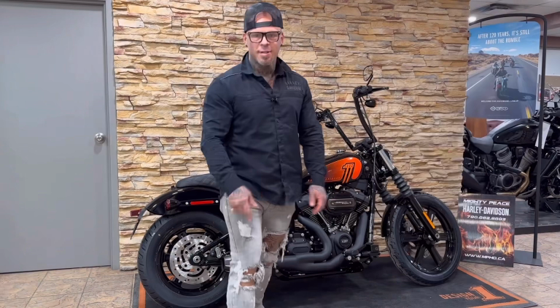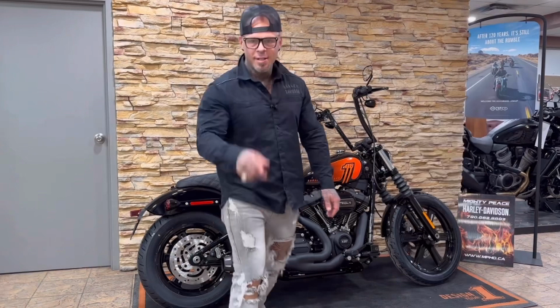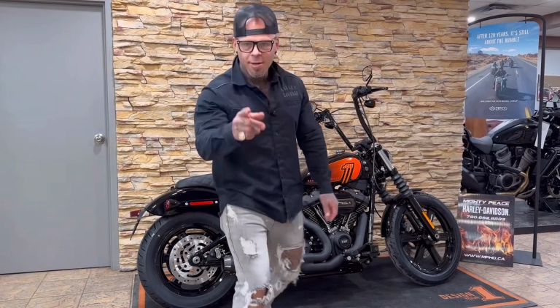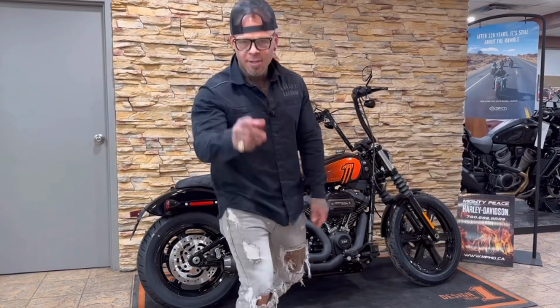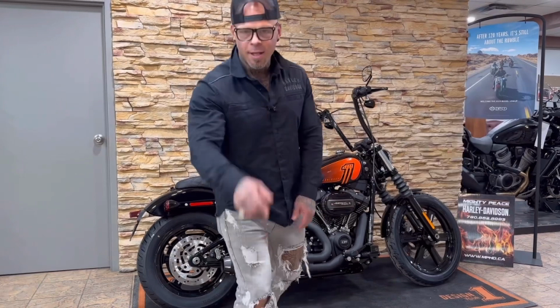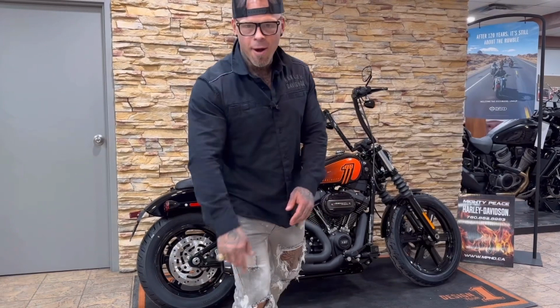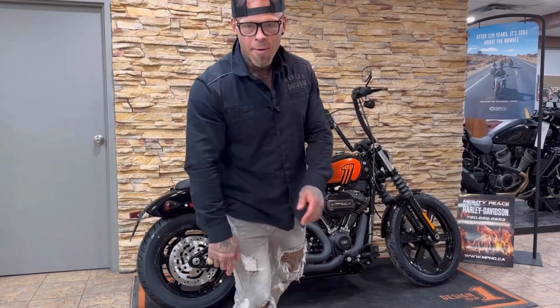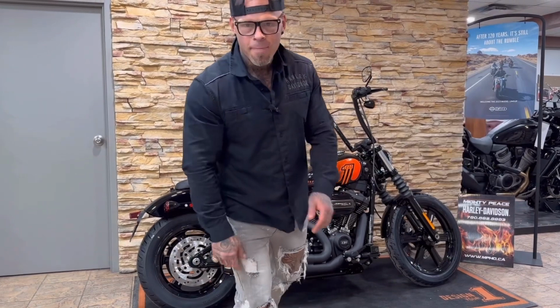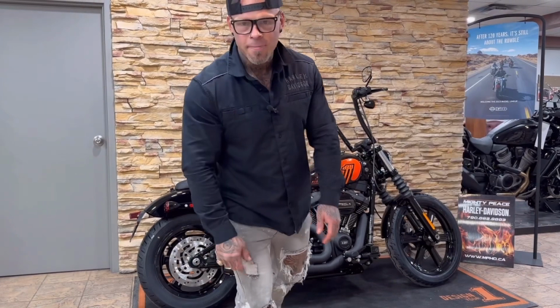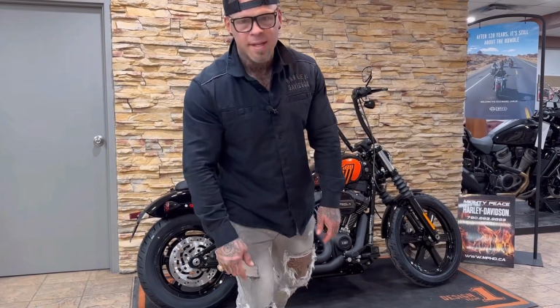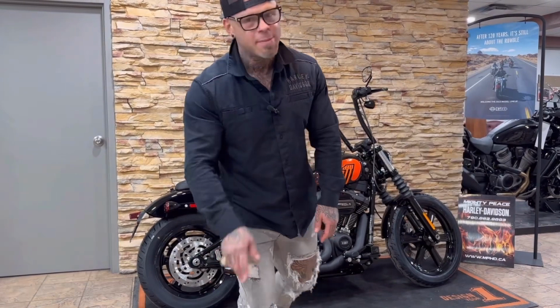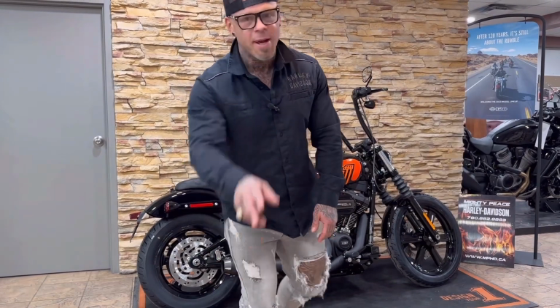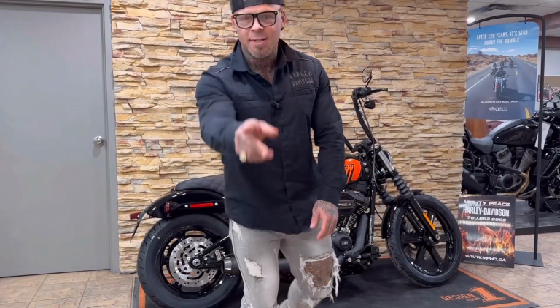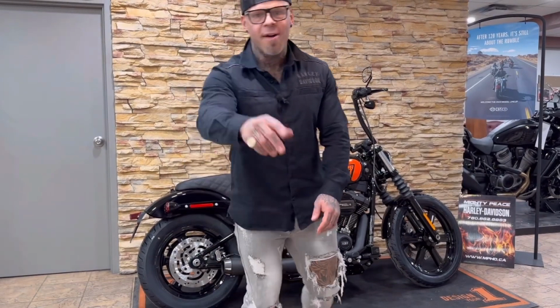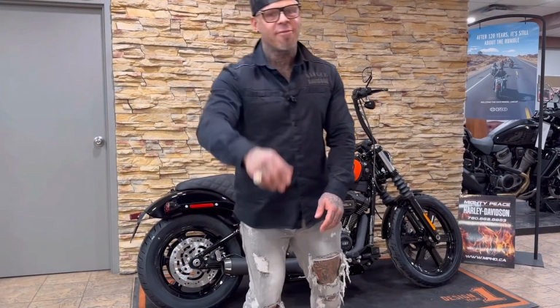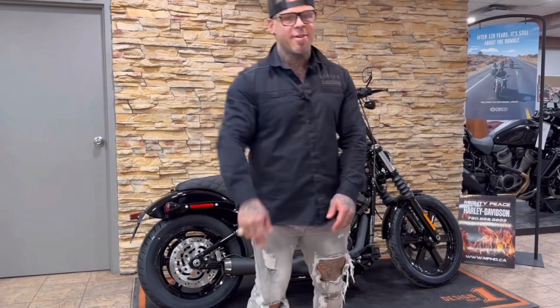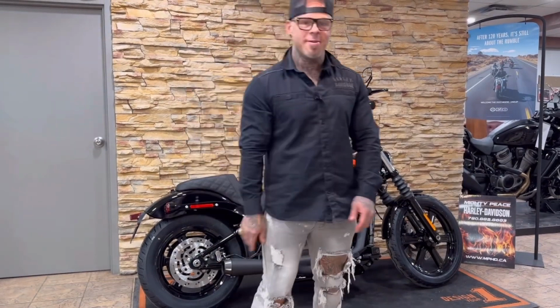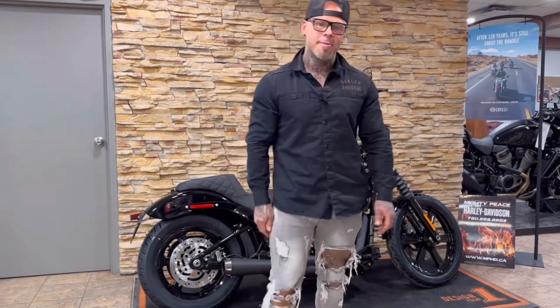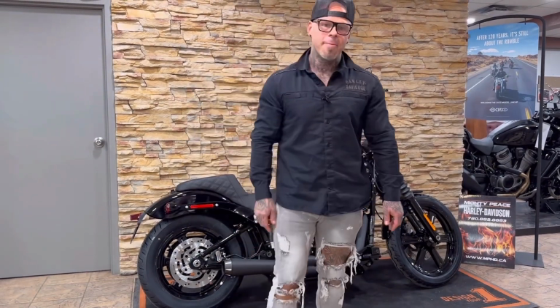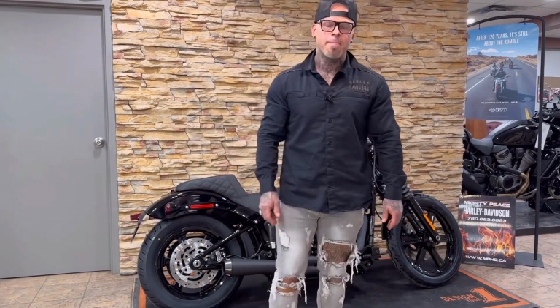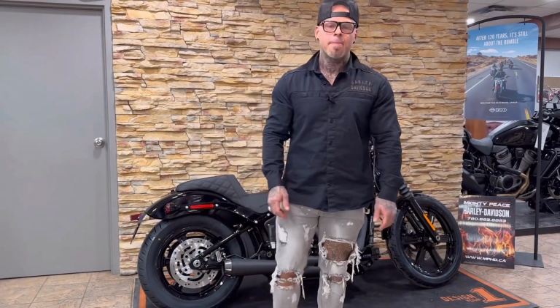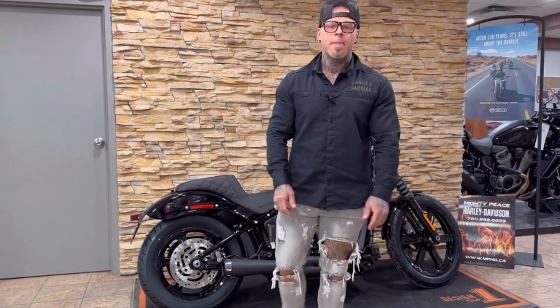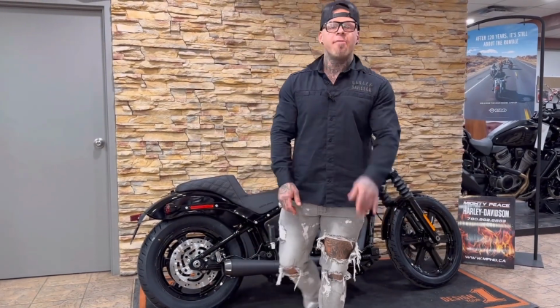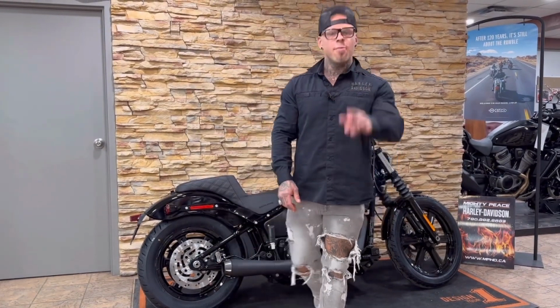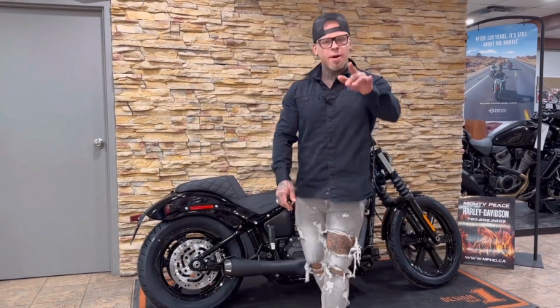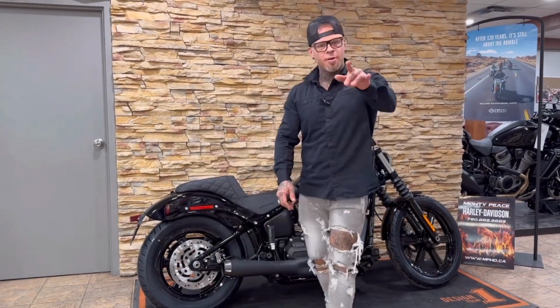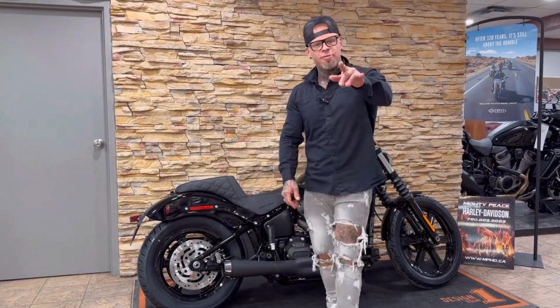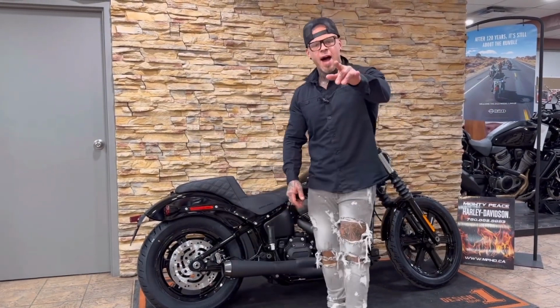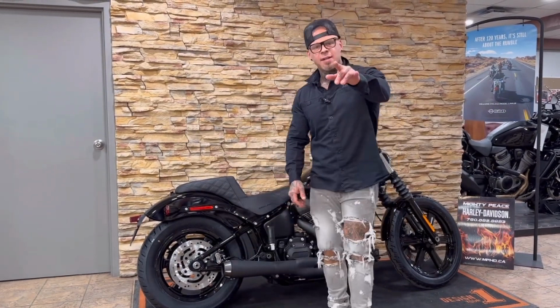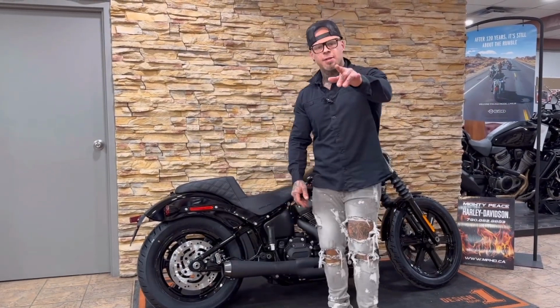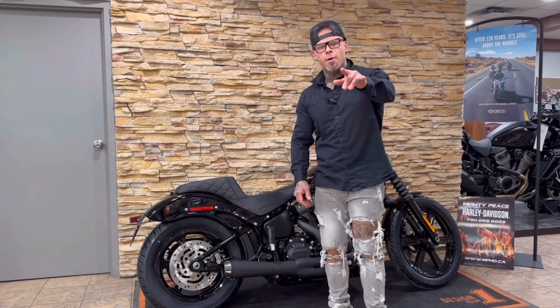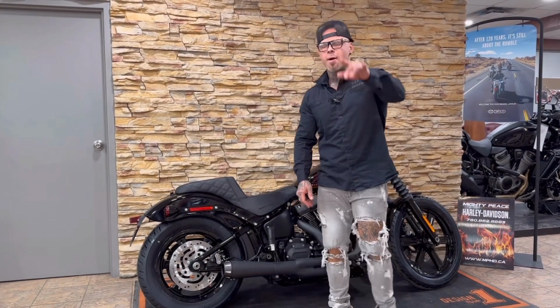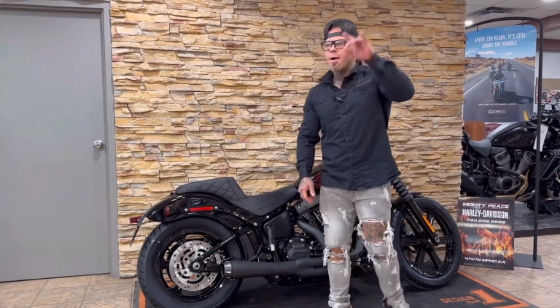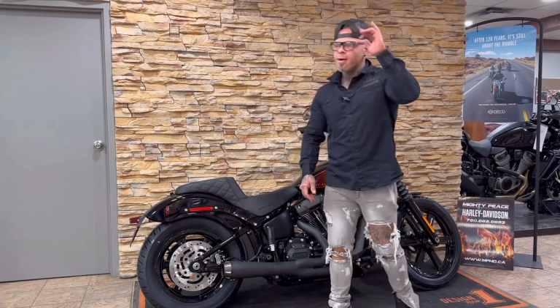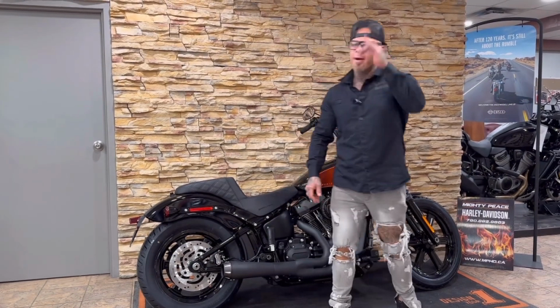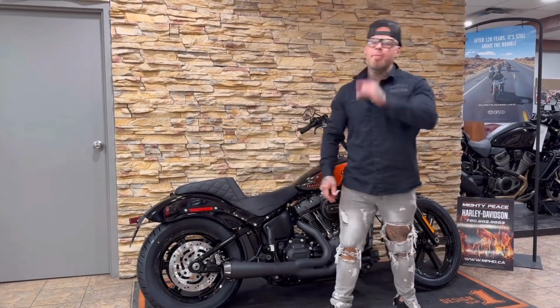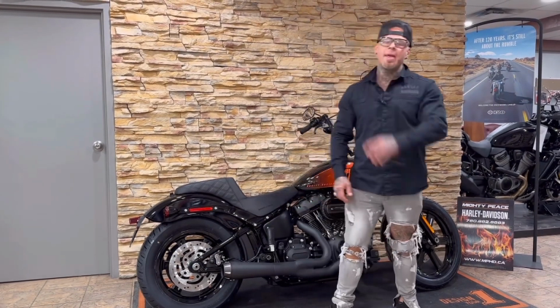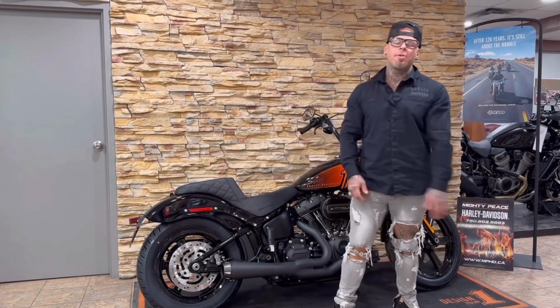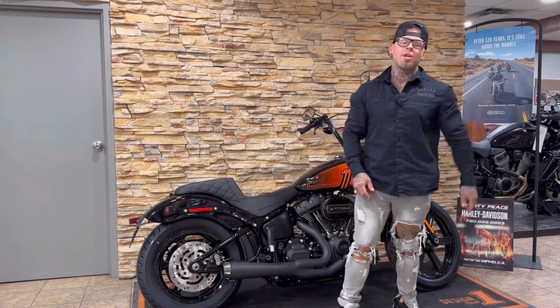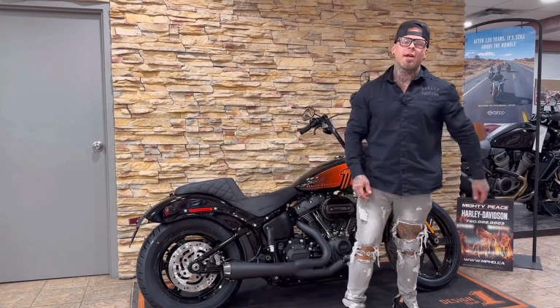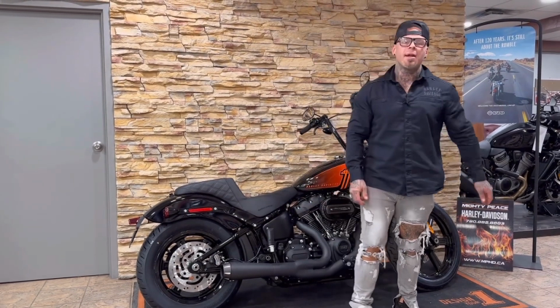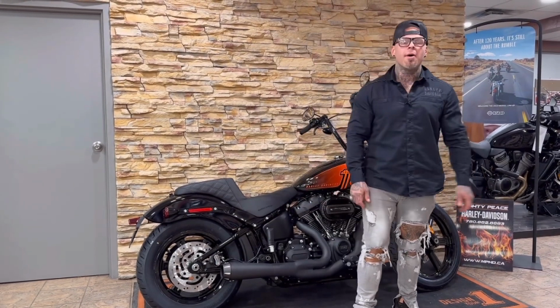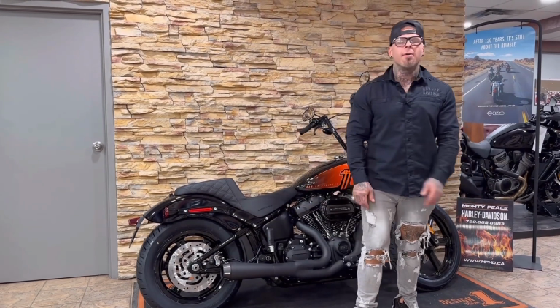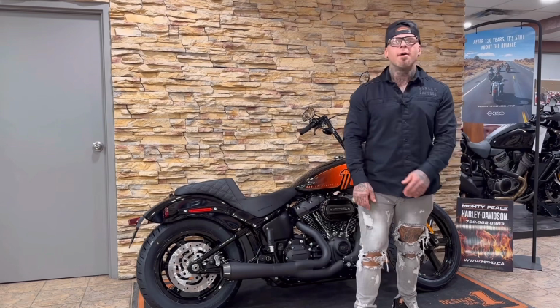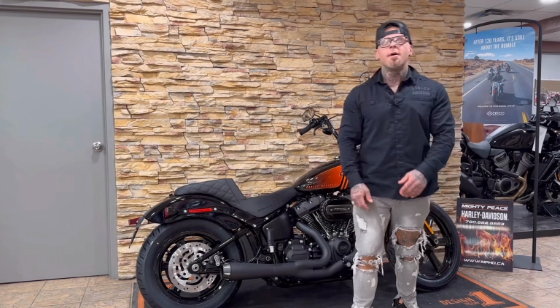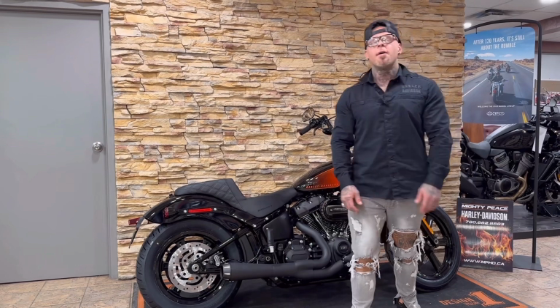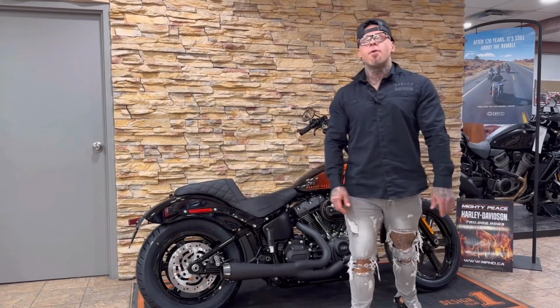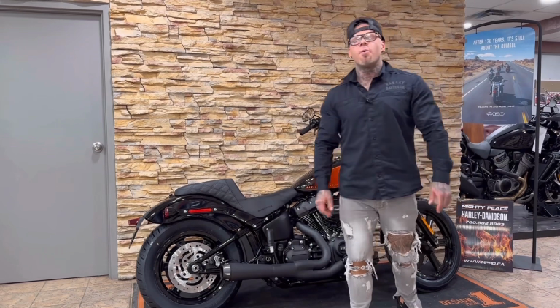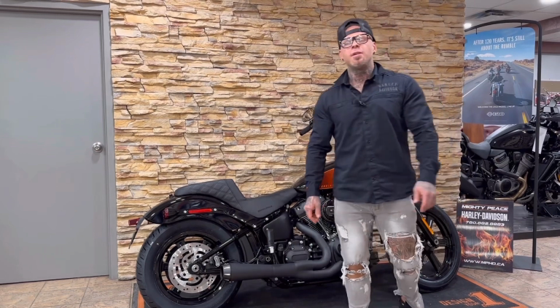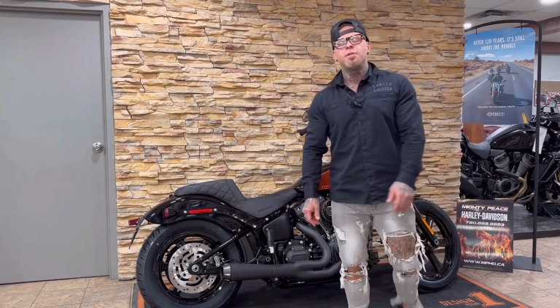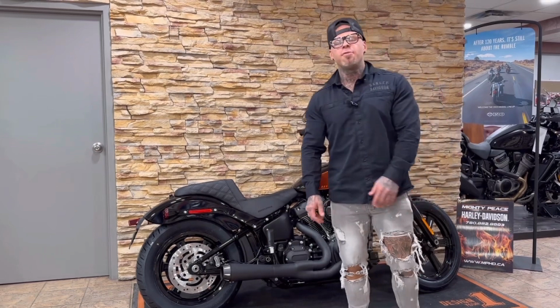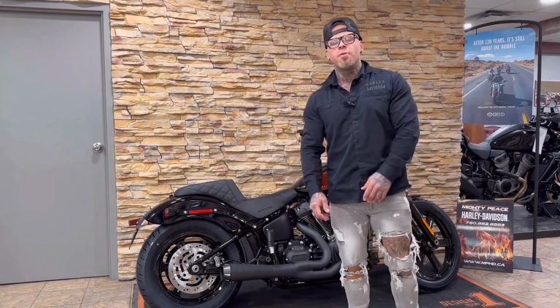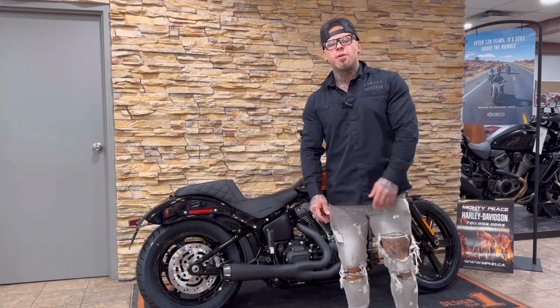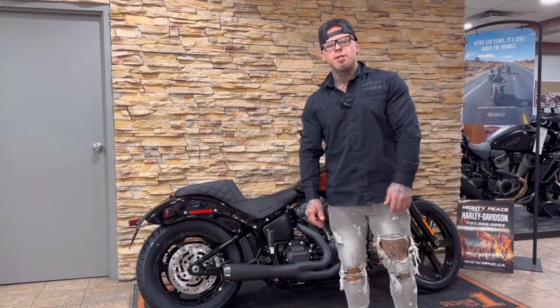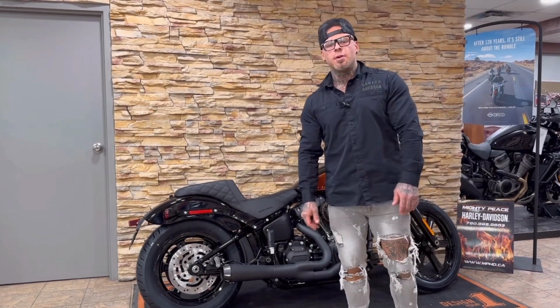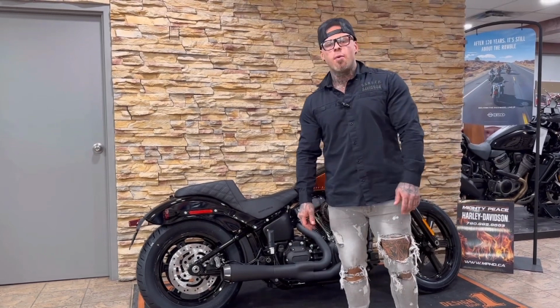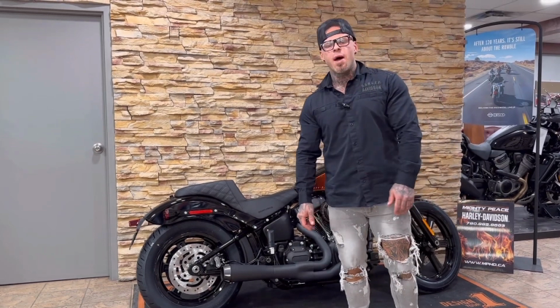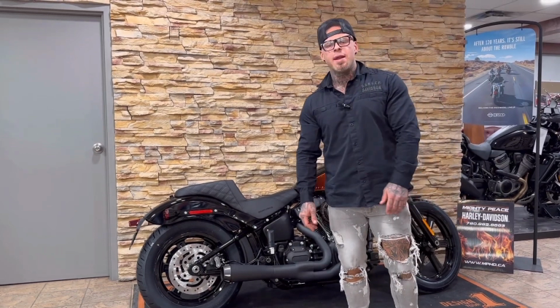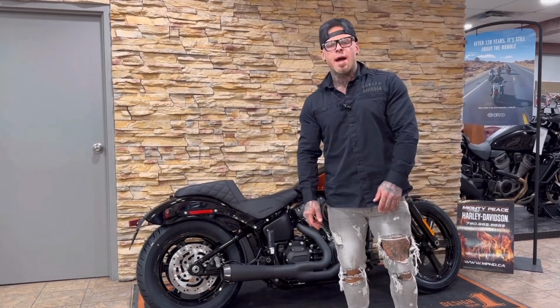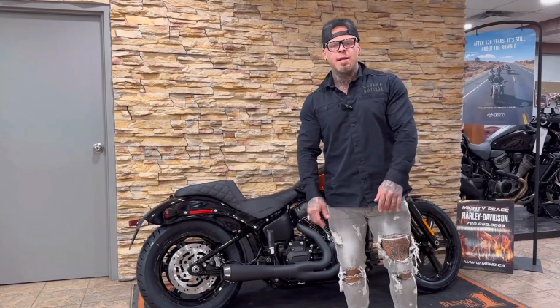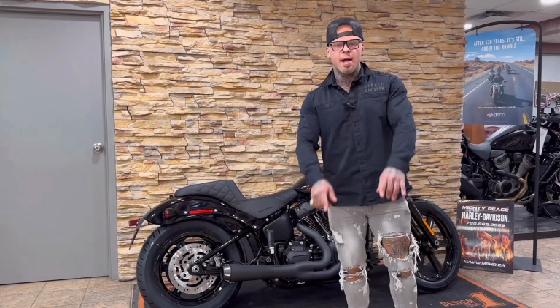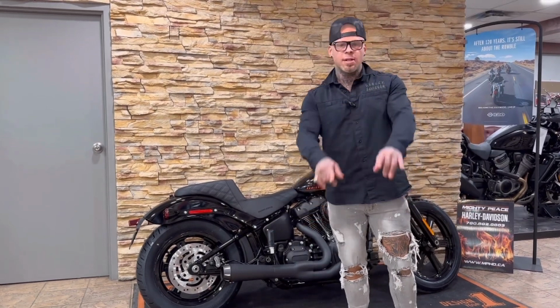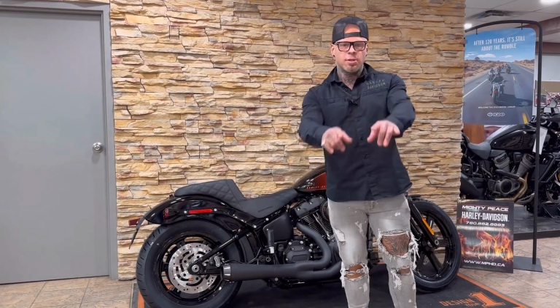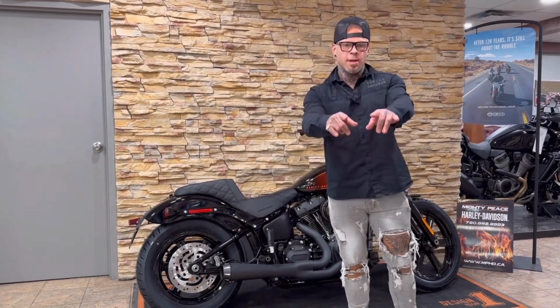Do you like to go slow? This bike's not for you. If you want to go fast, come down and check it out. 1-2-4-0-1-99 Street.